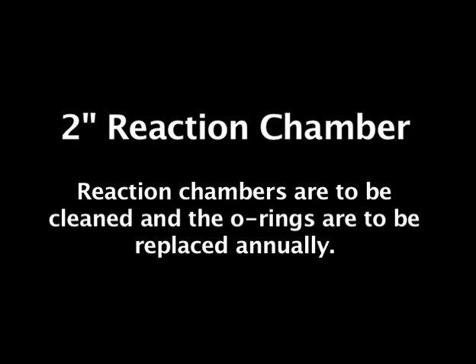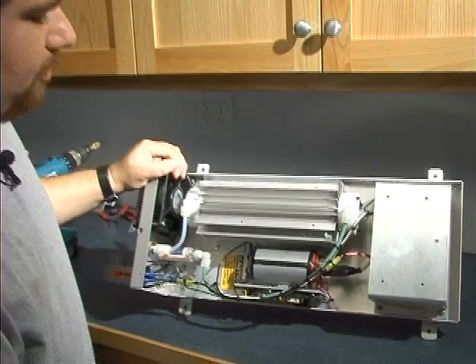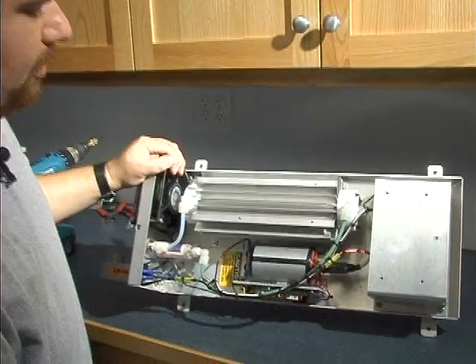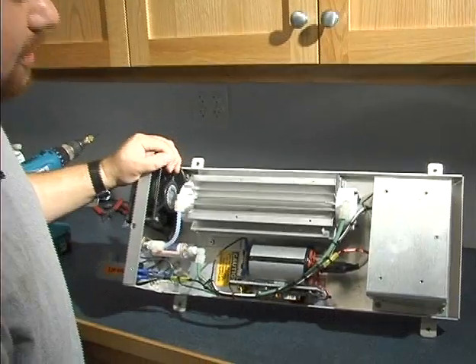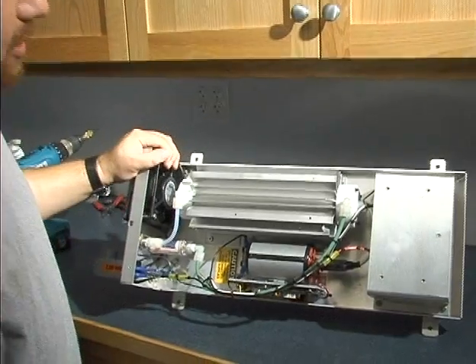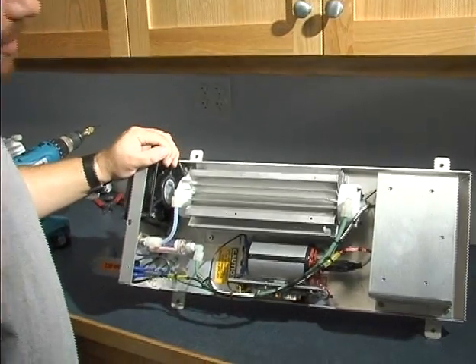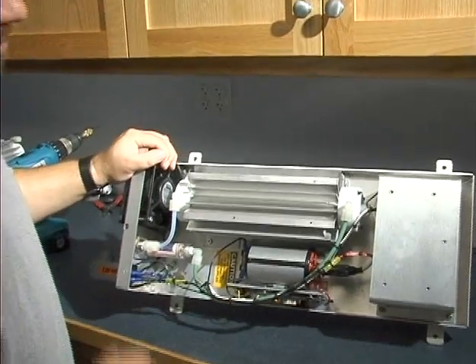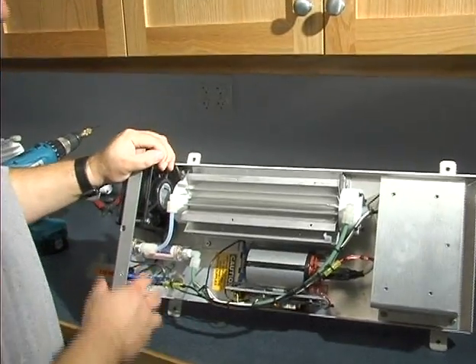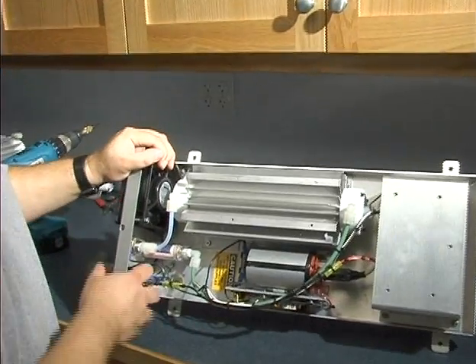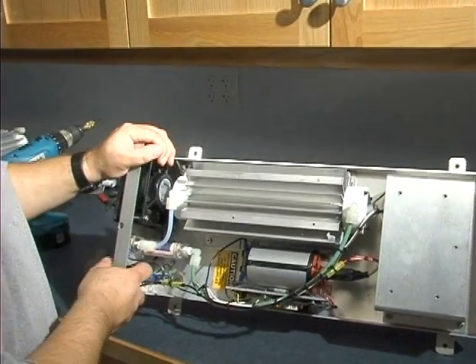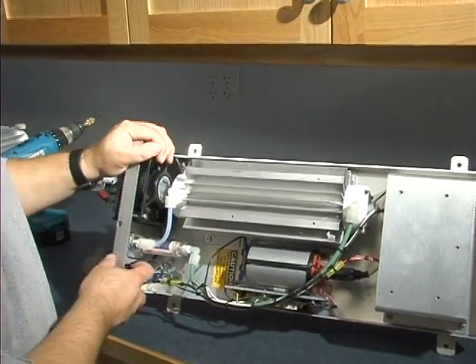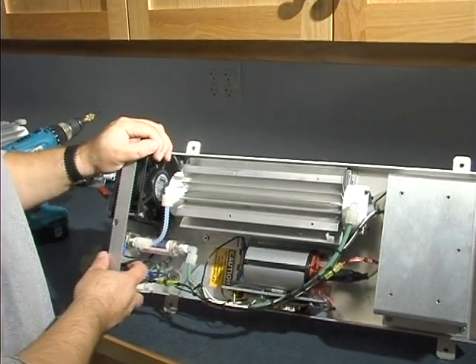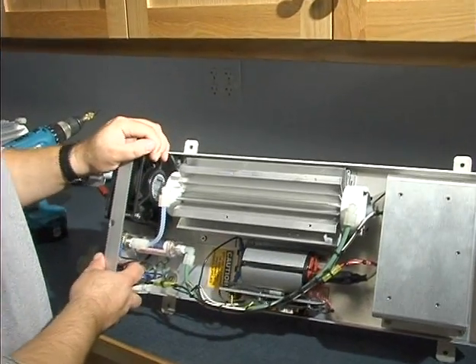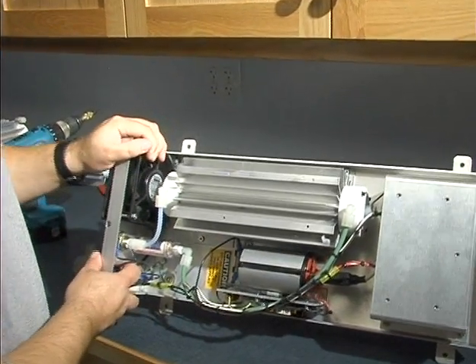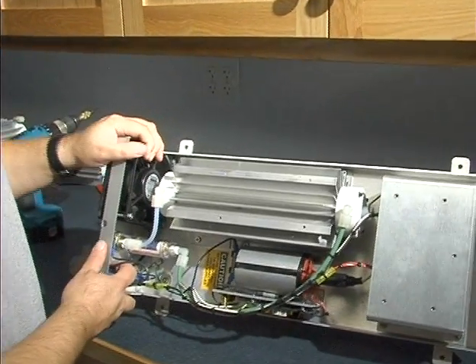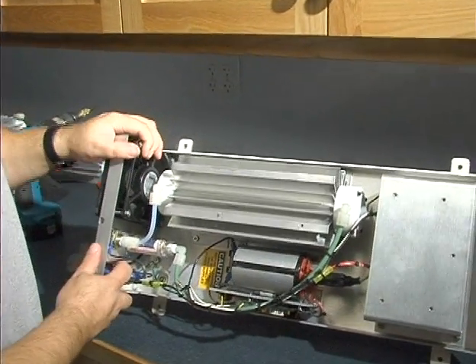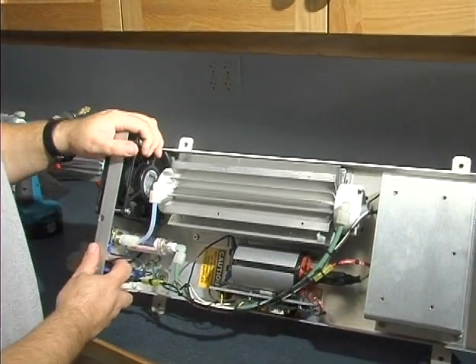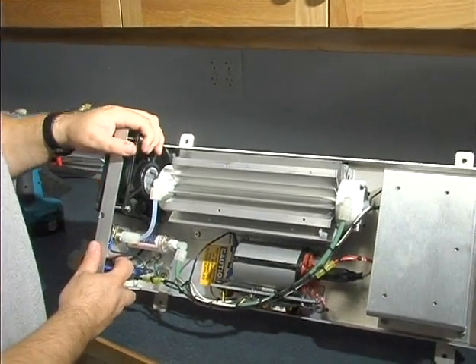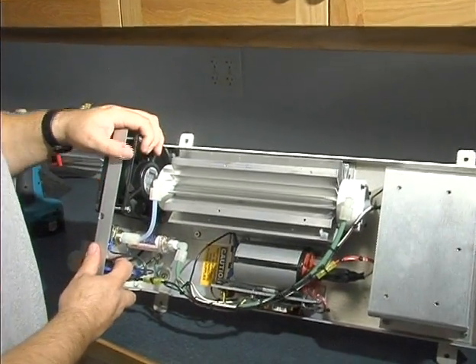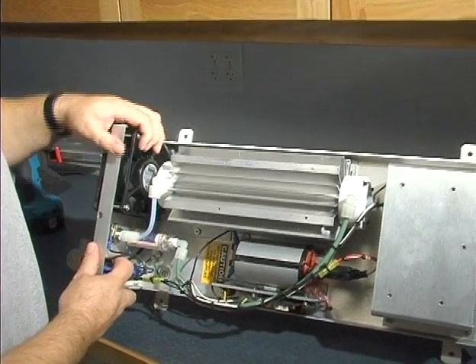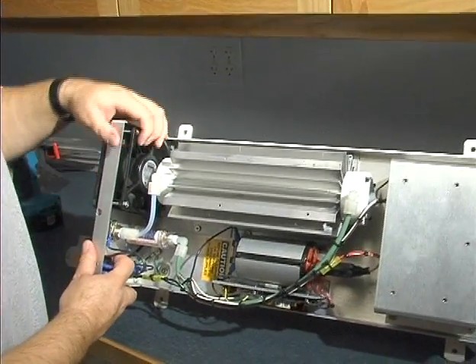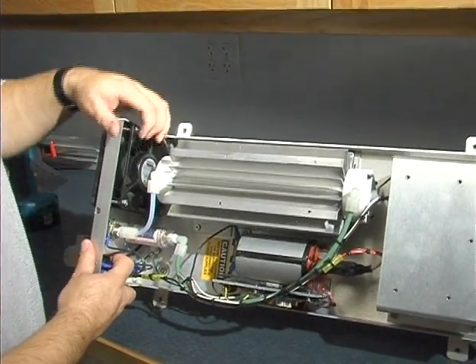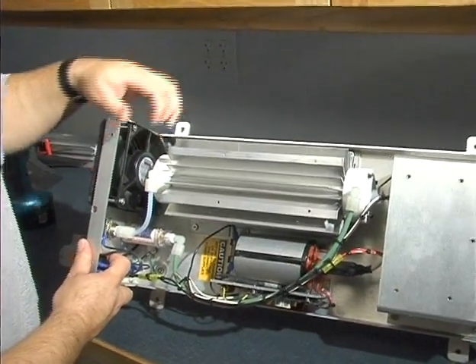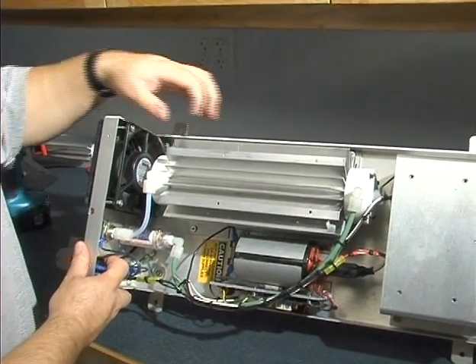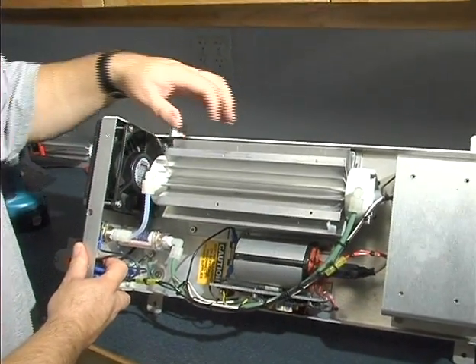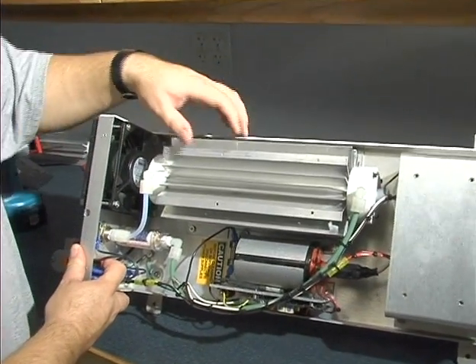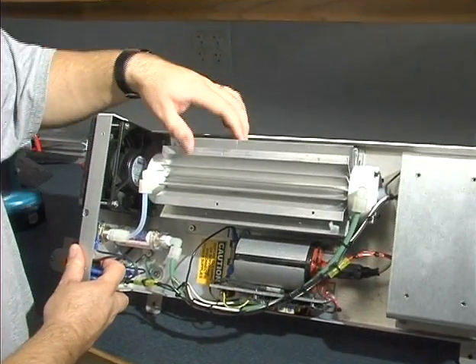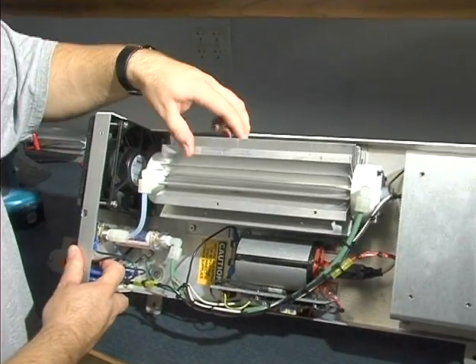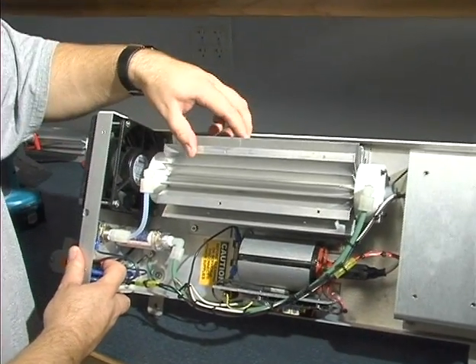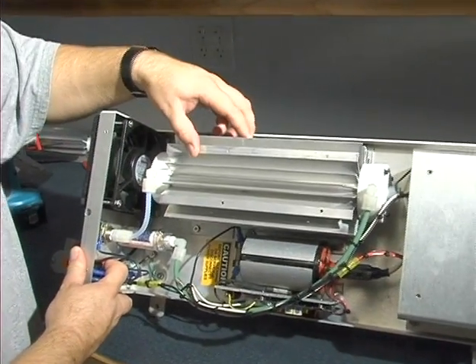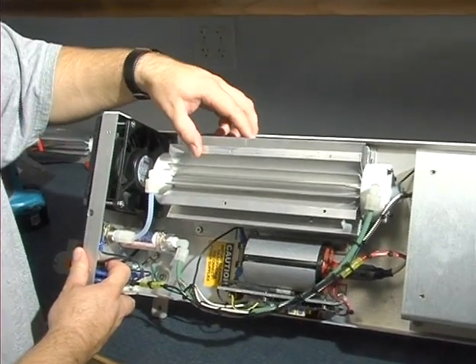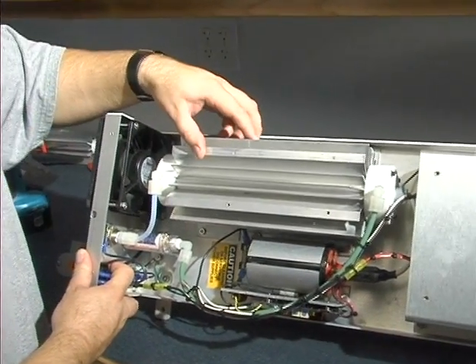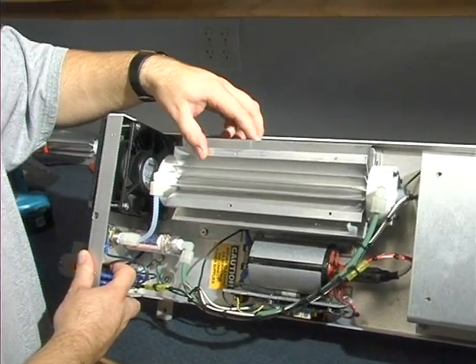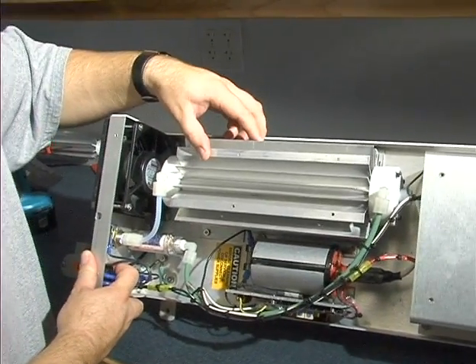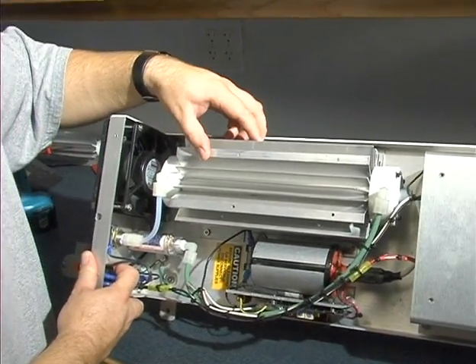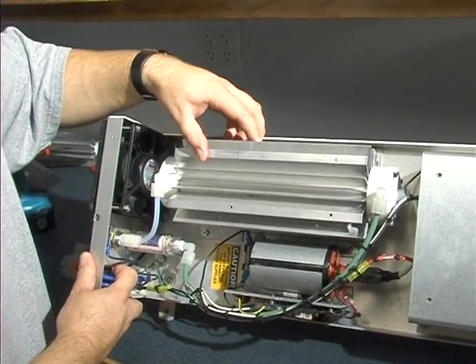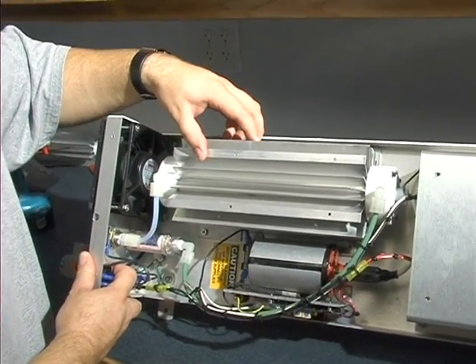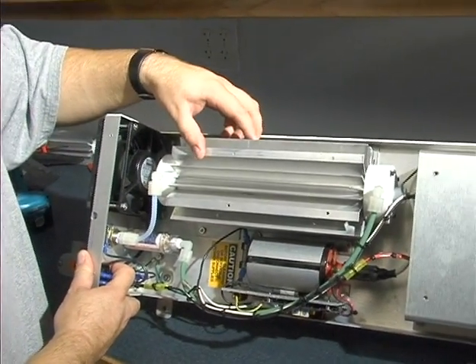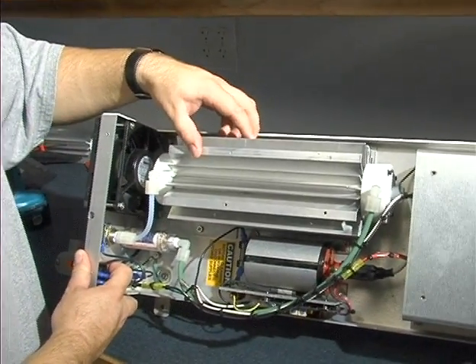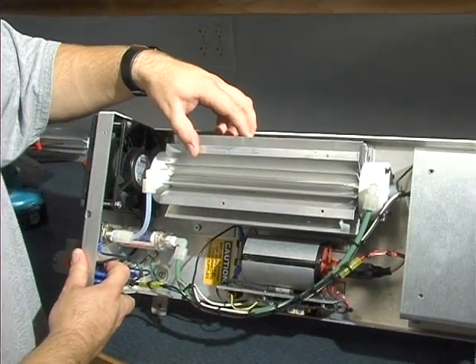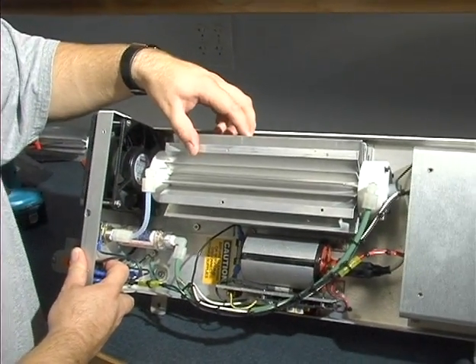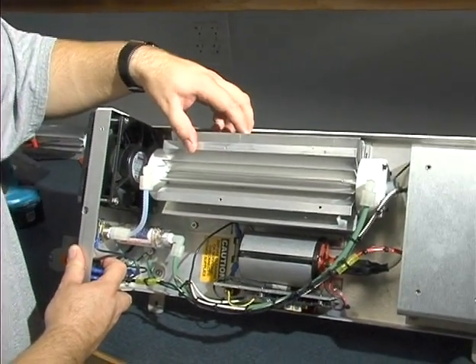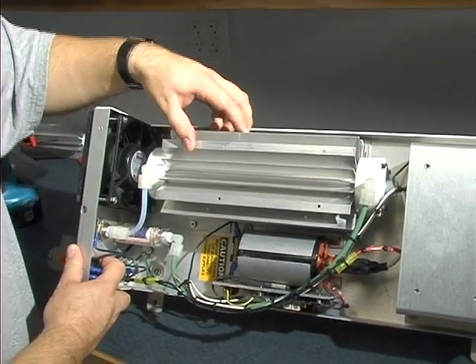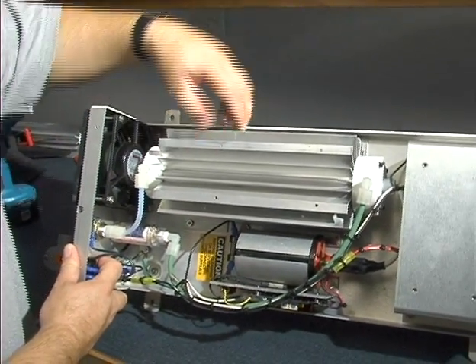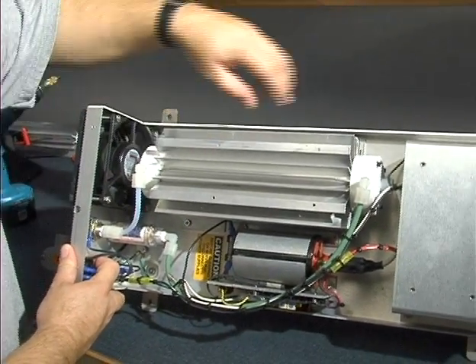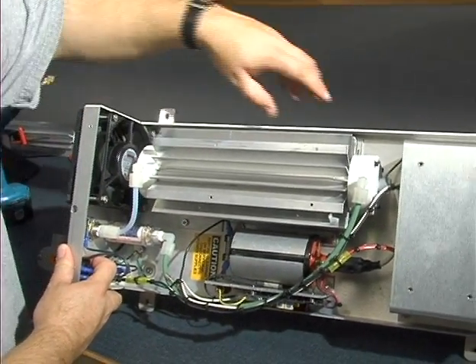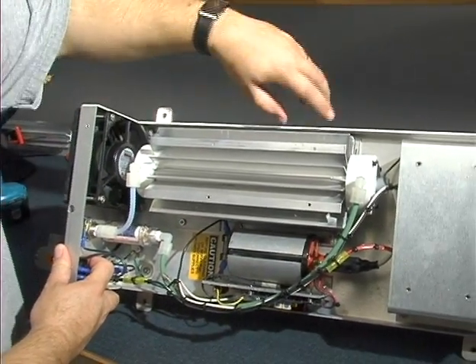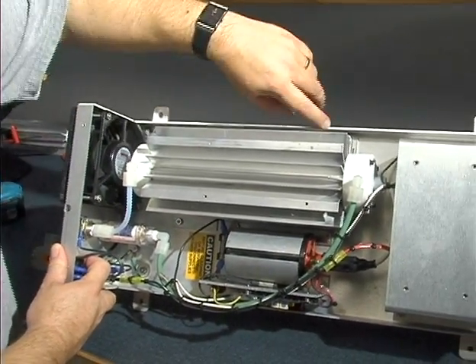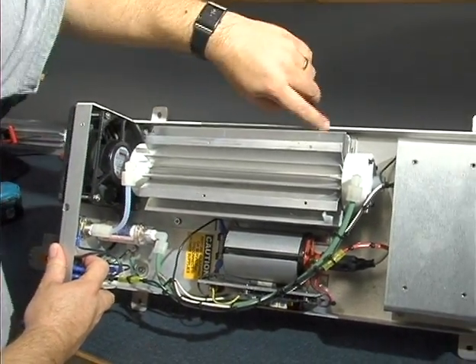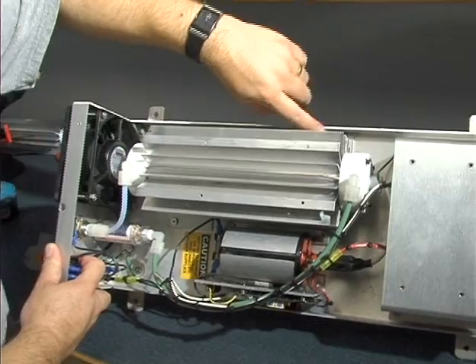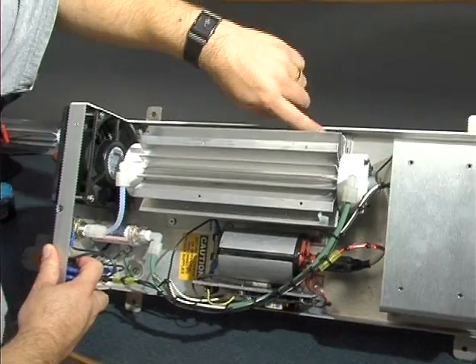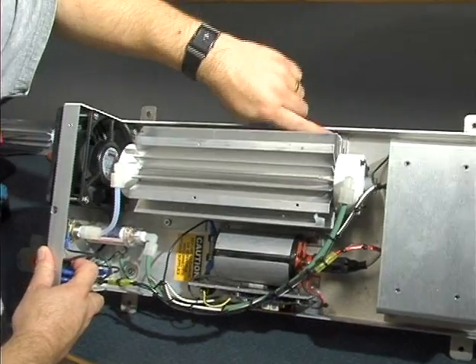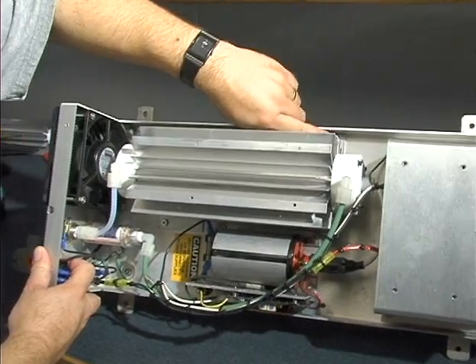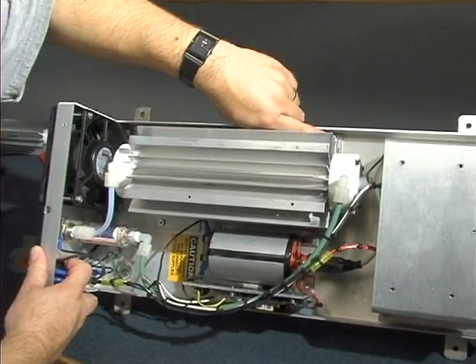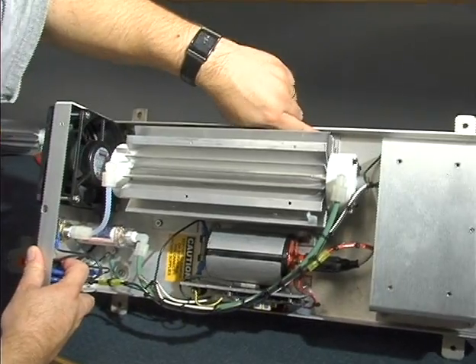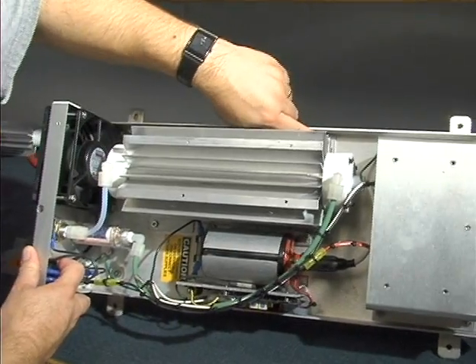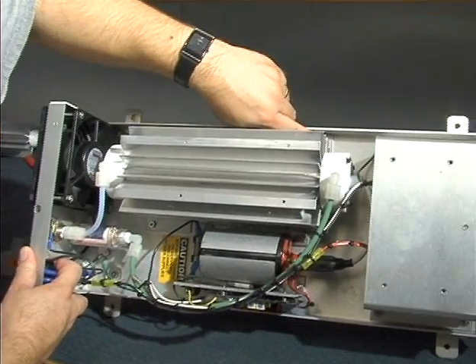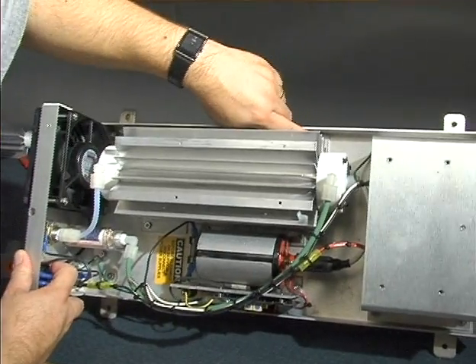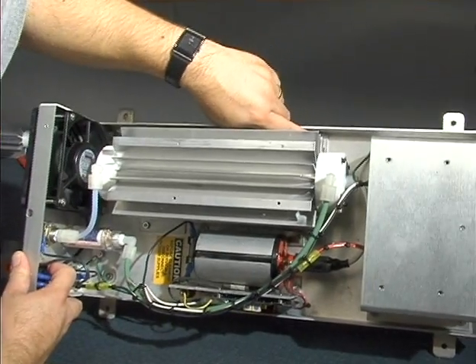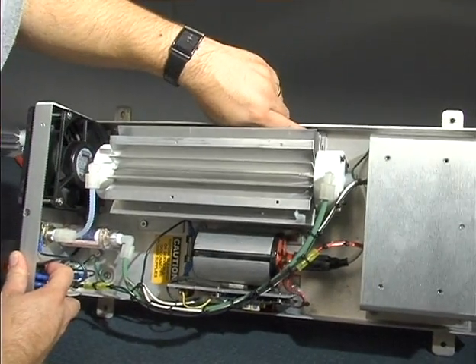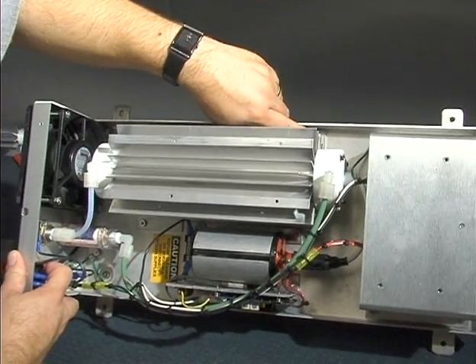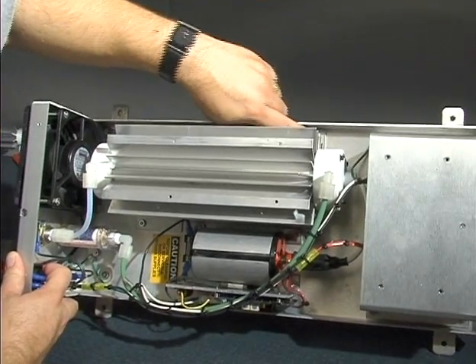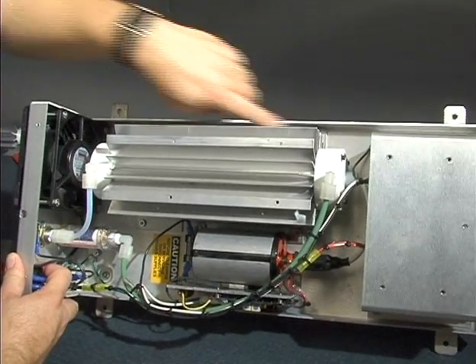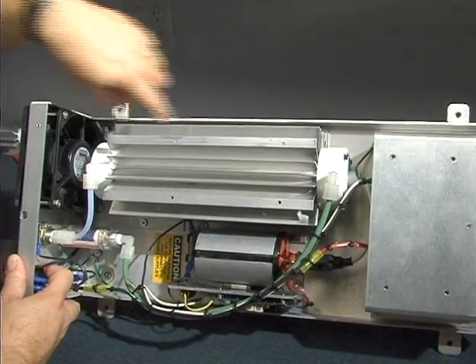We're going to remove the 2-inch reaction chamber from the M1500. It's a standard 2-inch reaction chamber that you'll find in most of our systems.